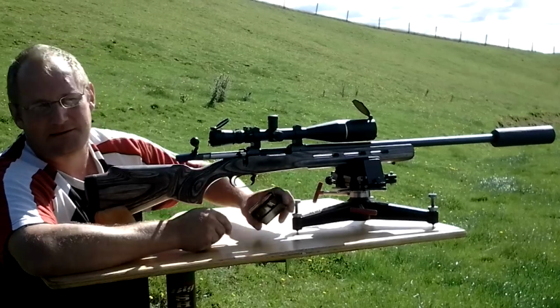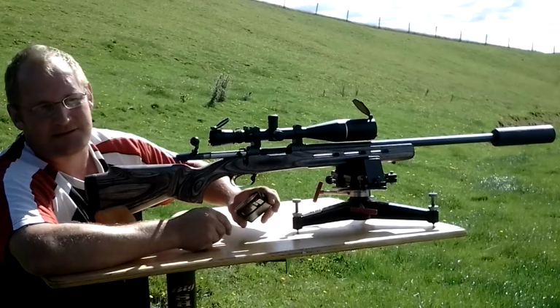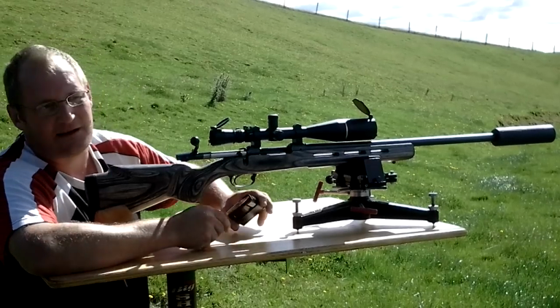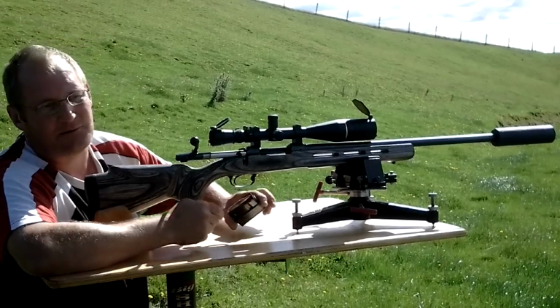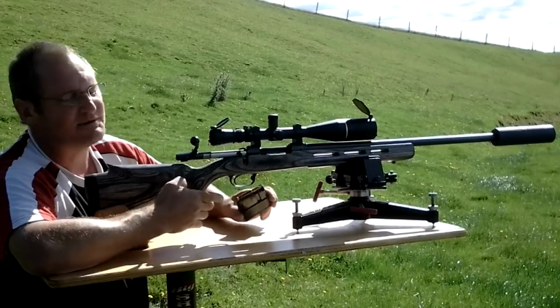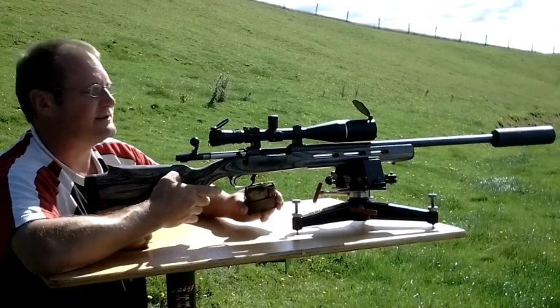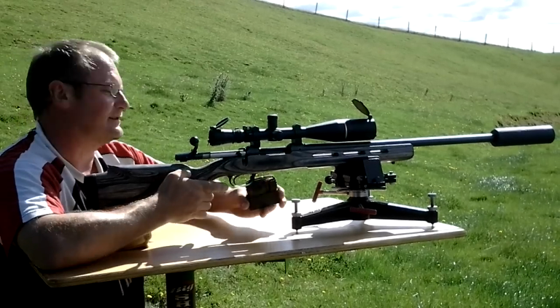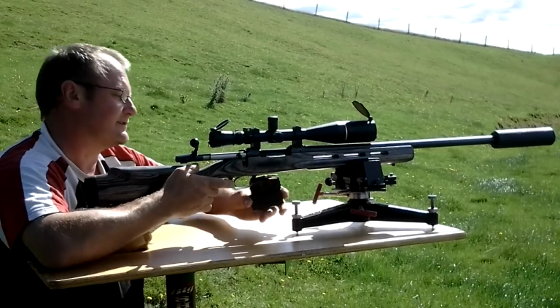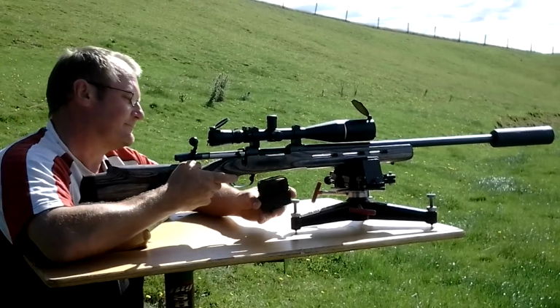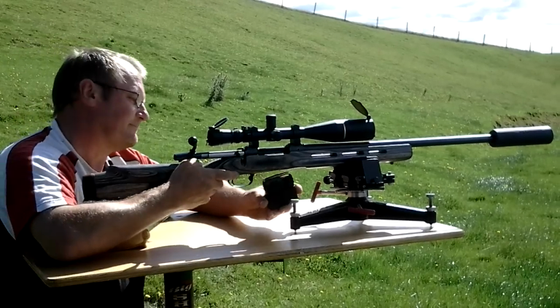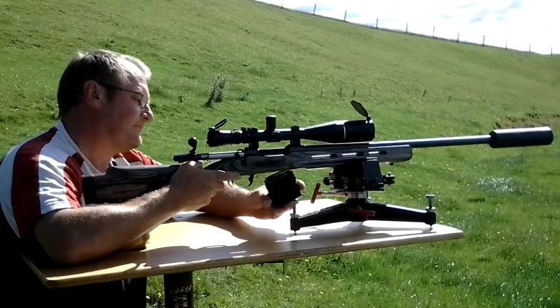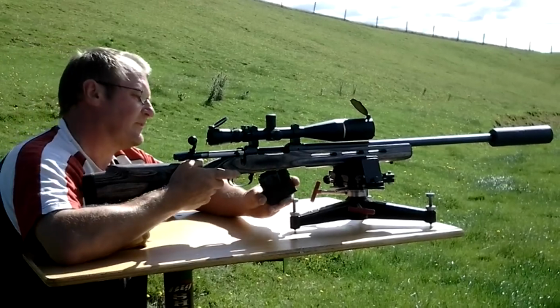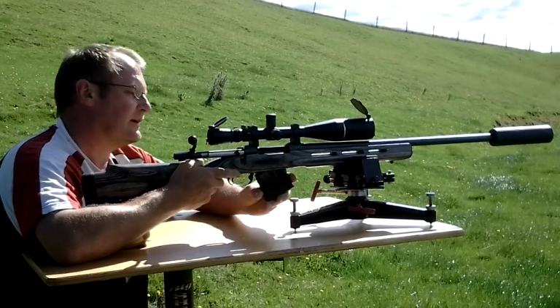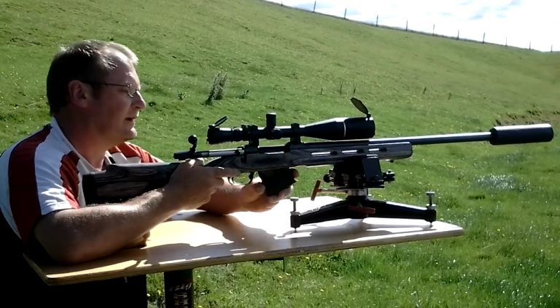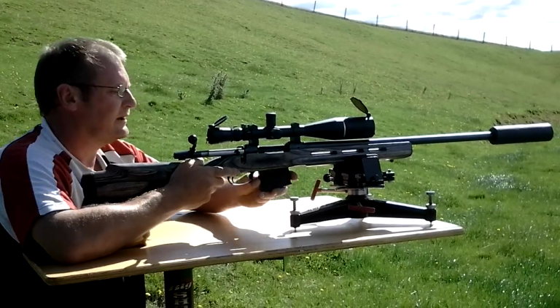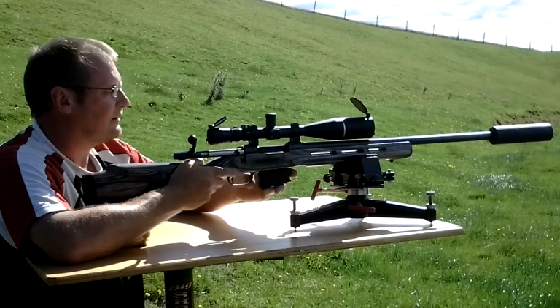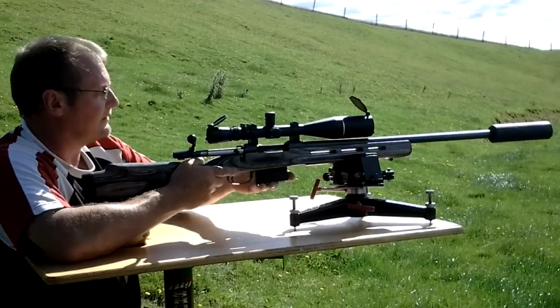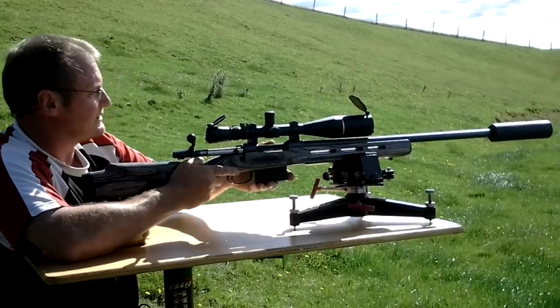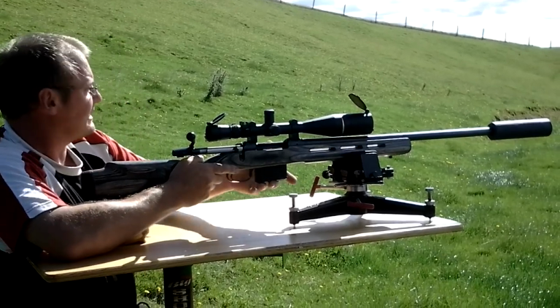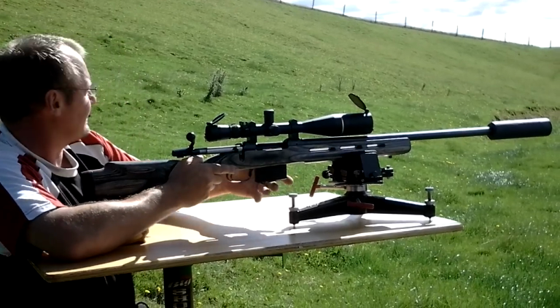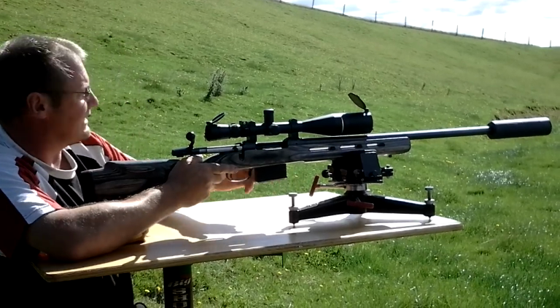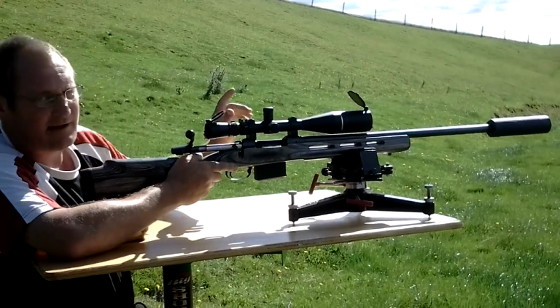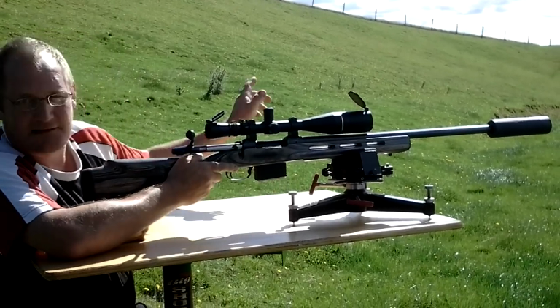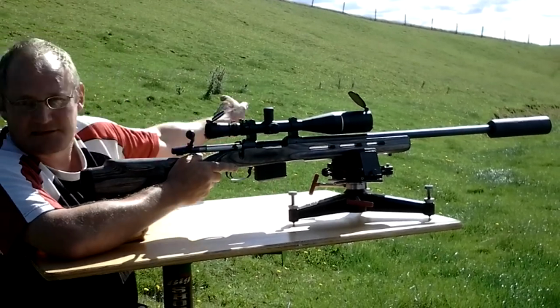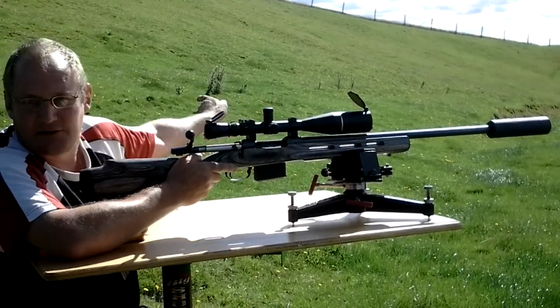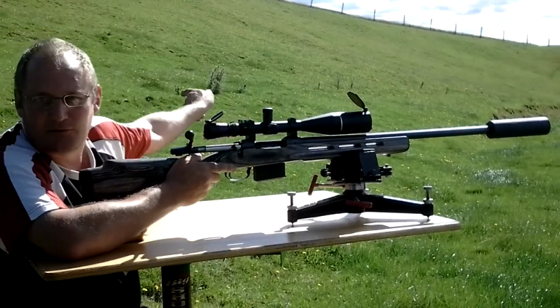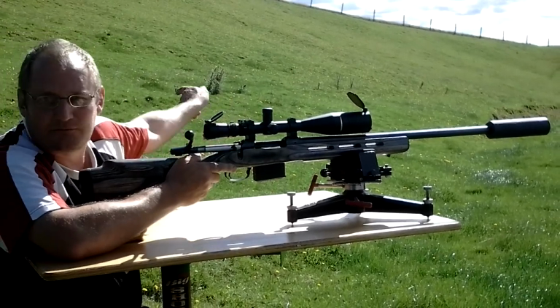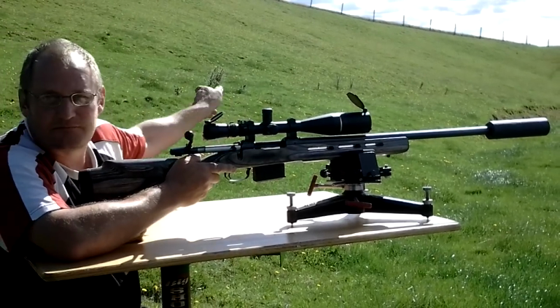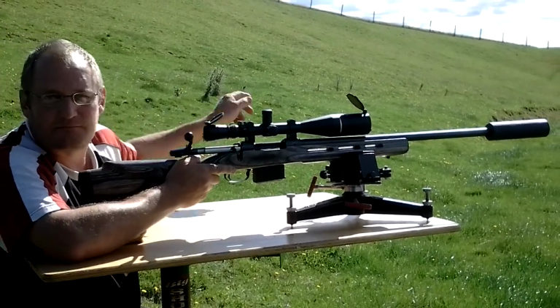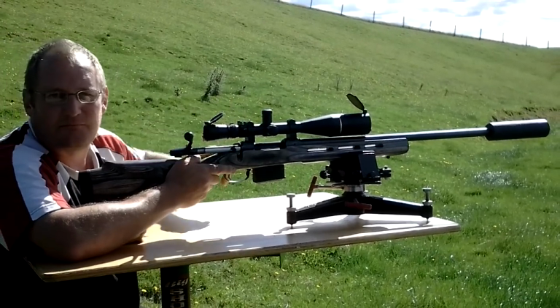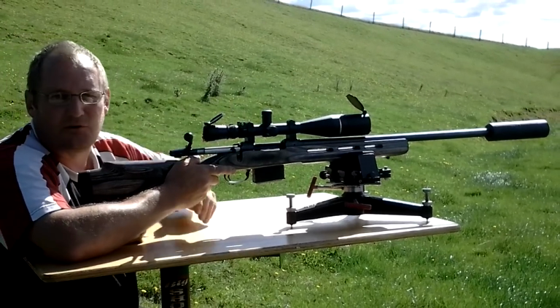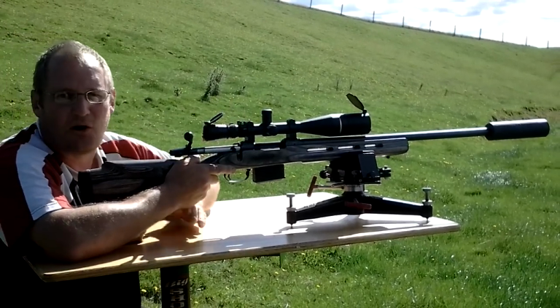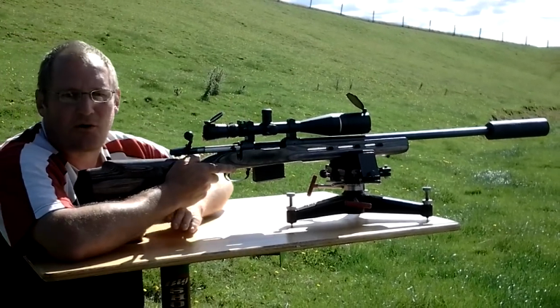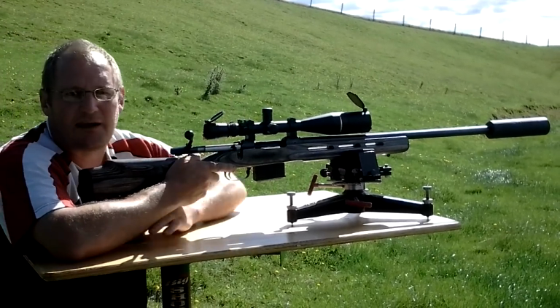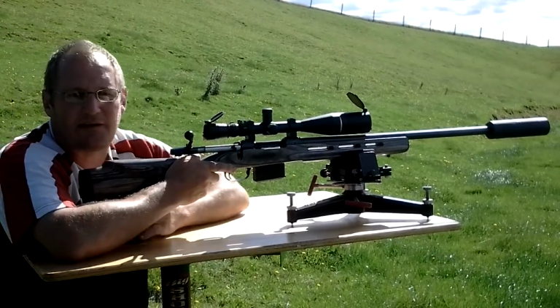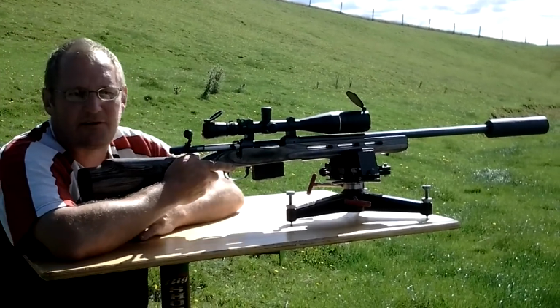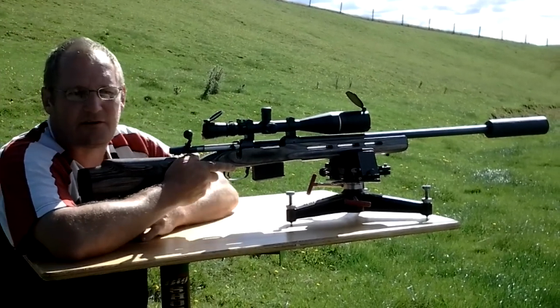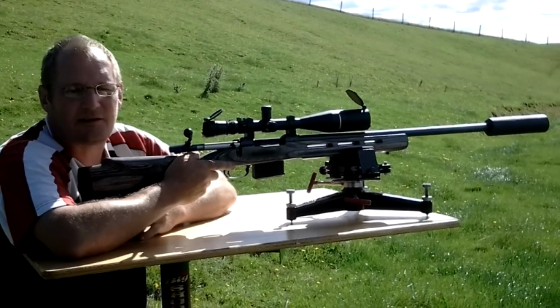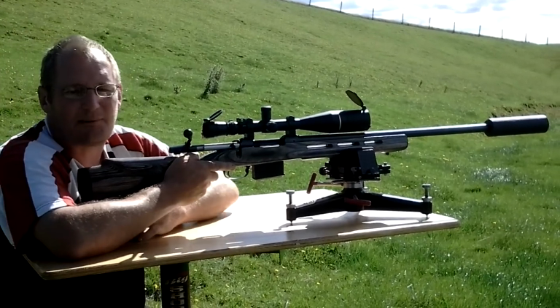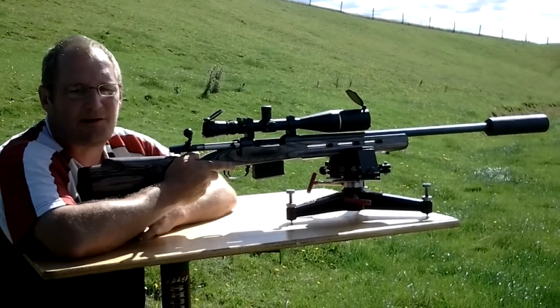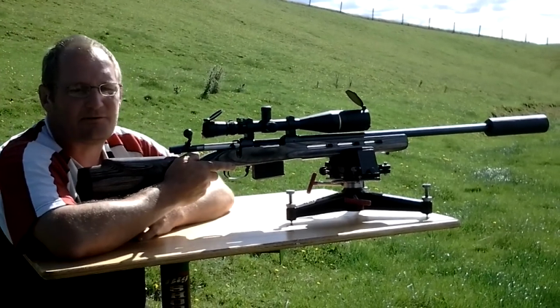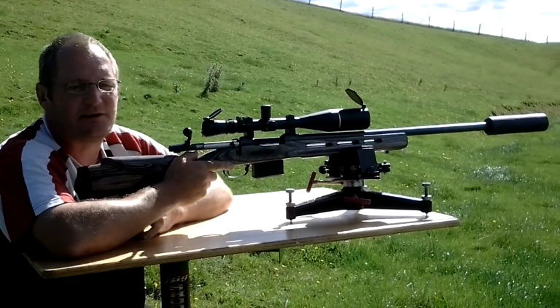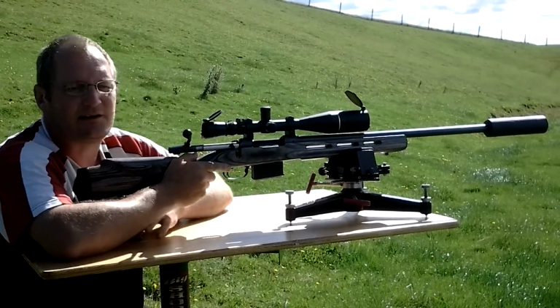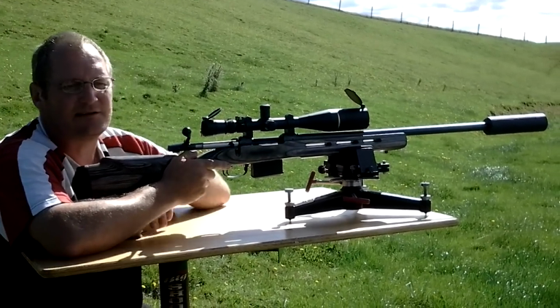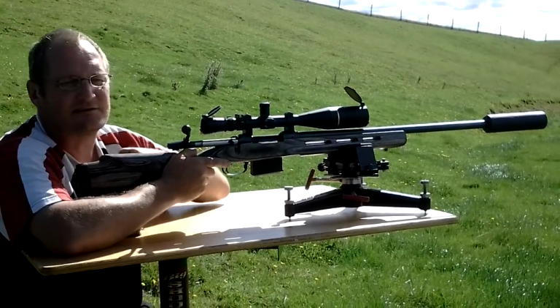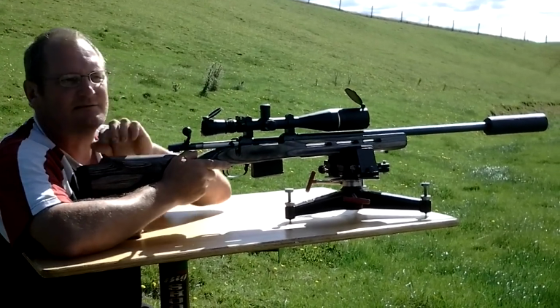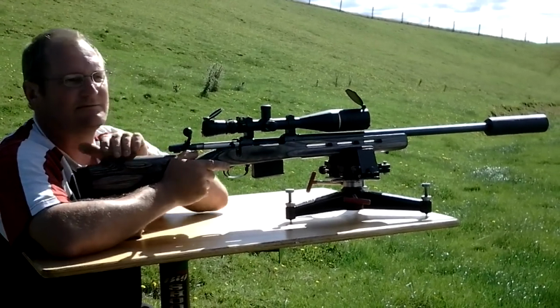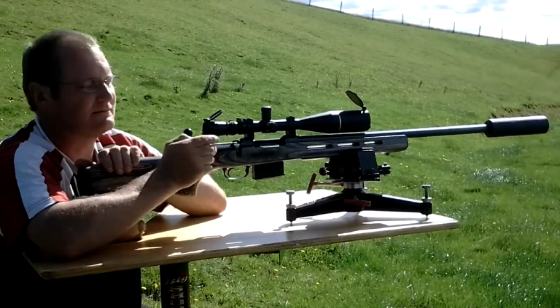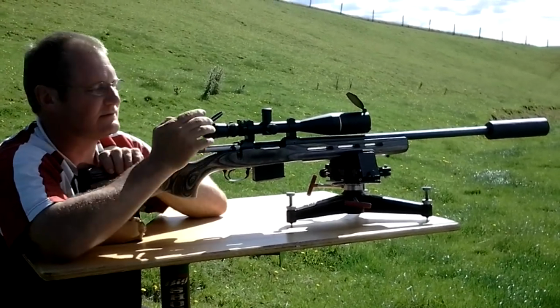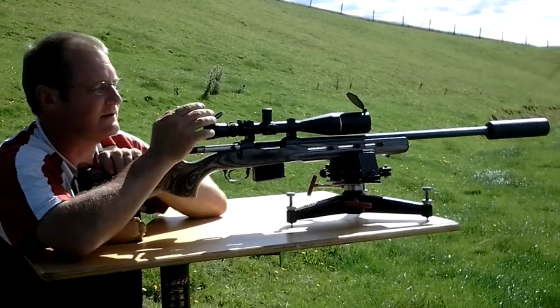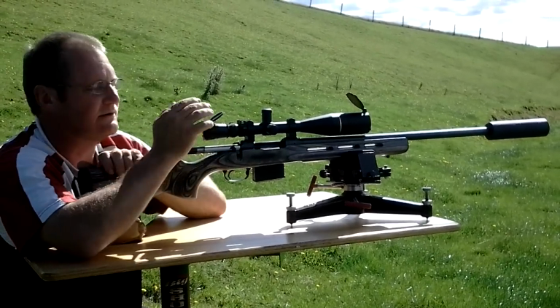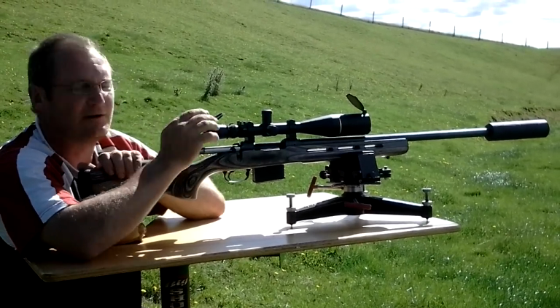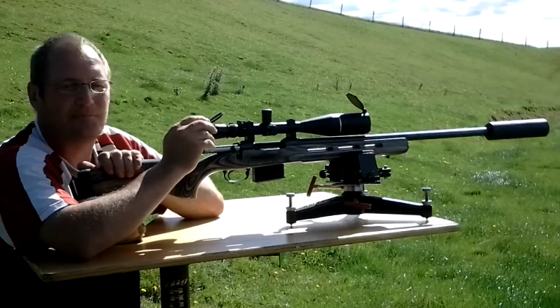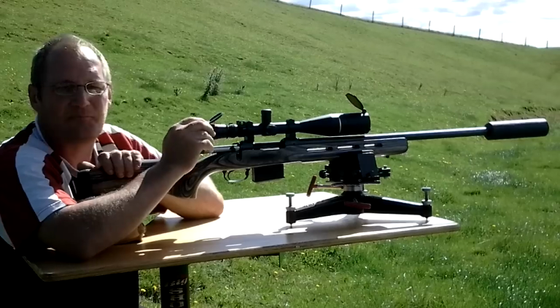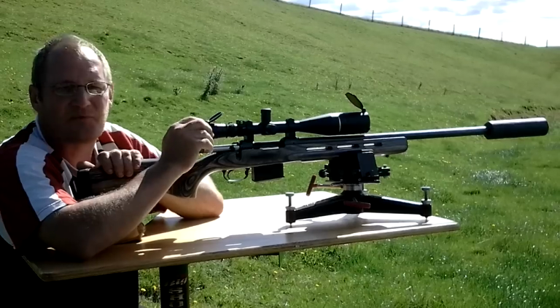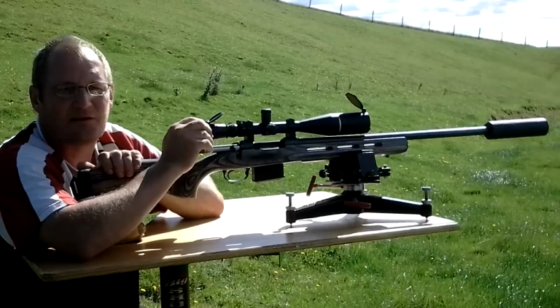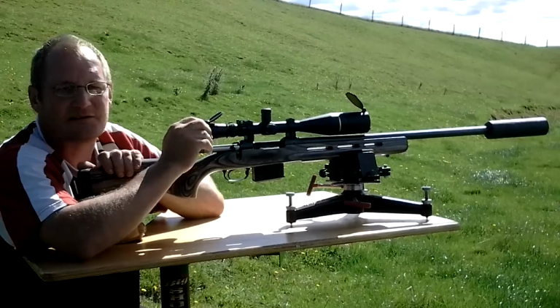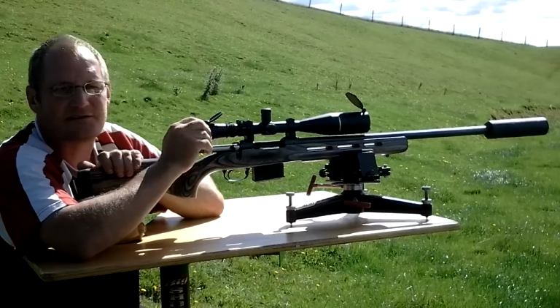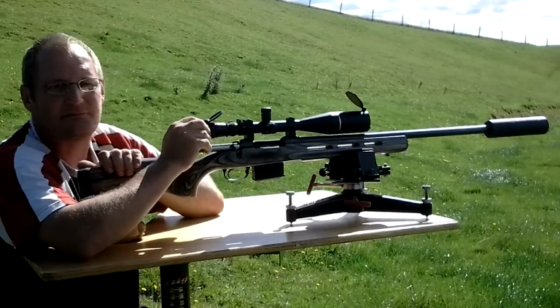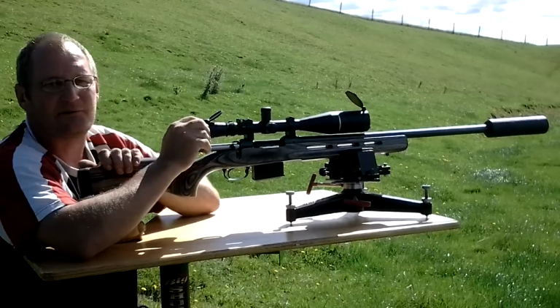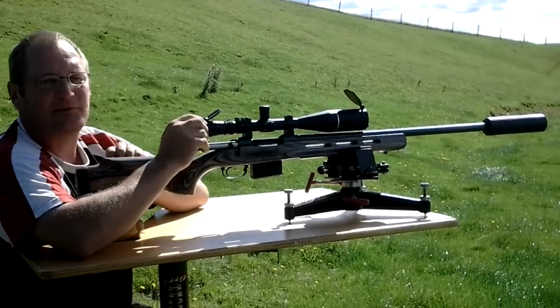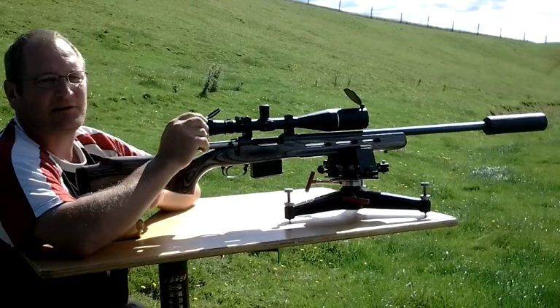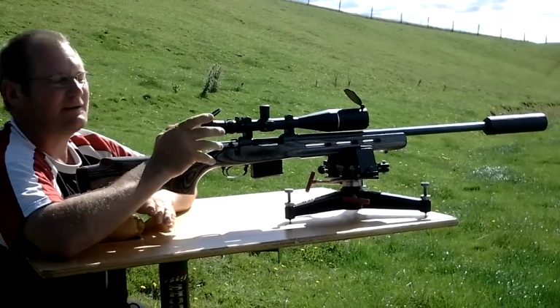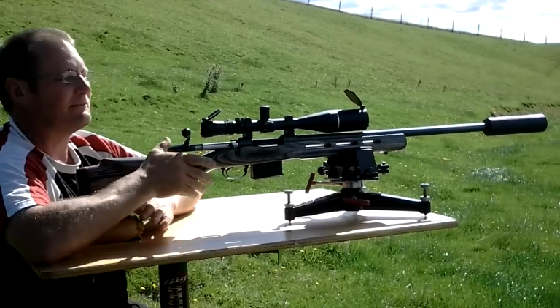Let's see how noisy it is. There's a steel gong out there at a couple of hundred yards, so let's see what we can hit.